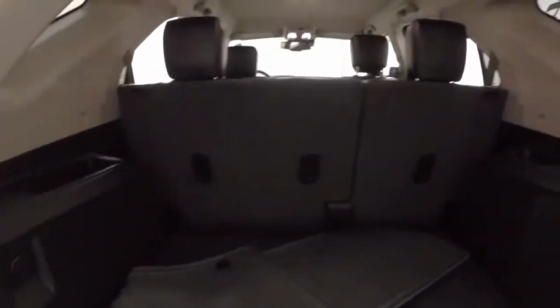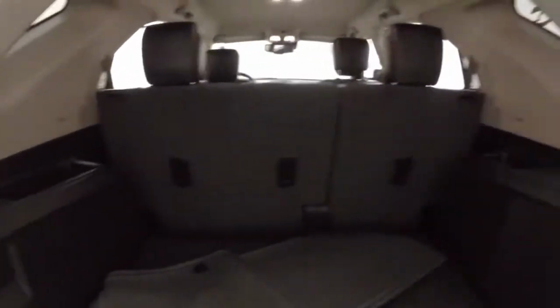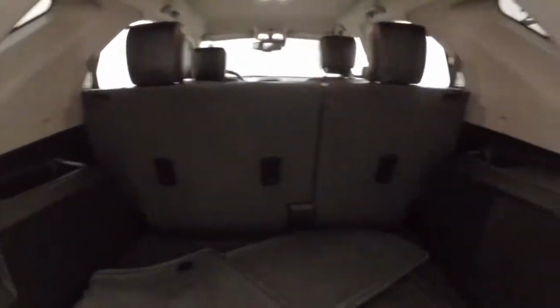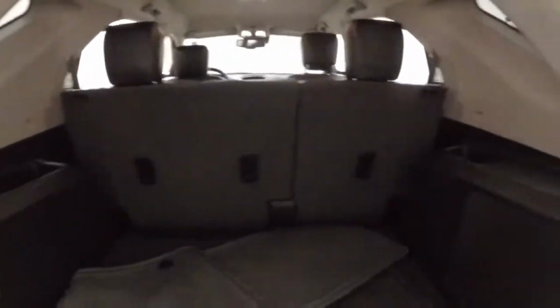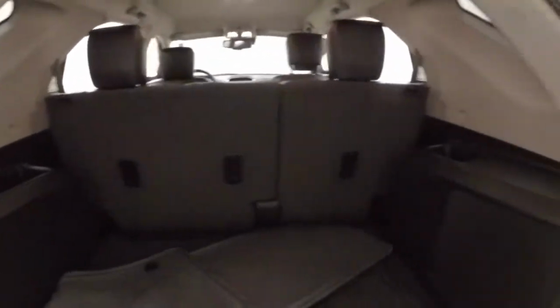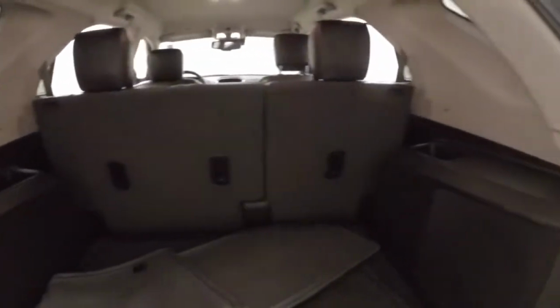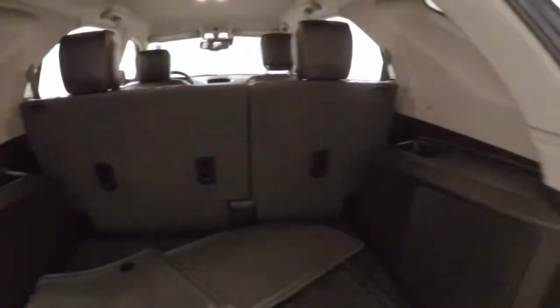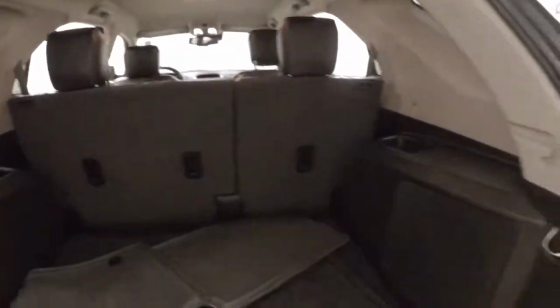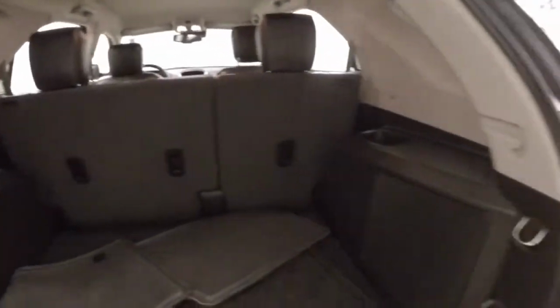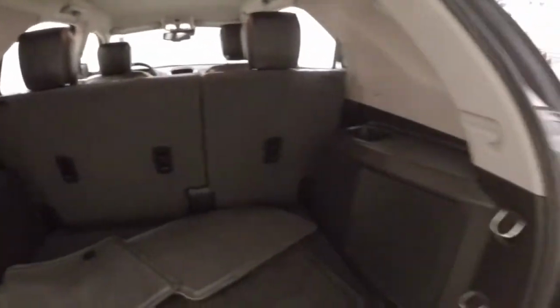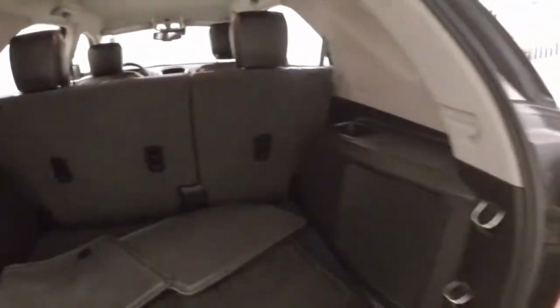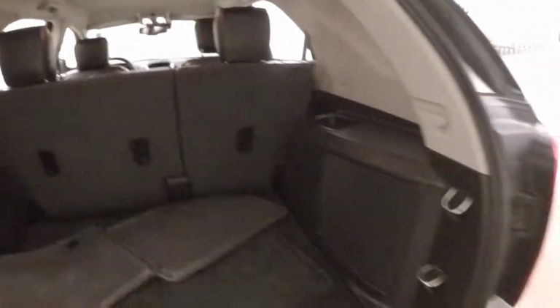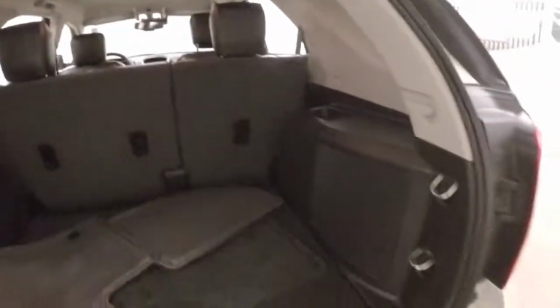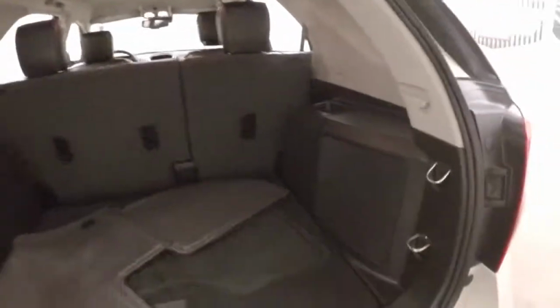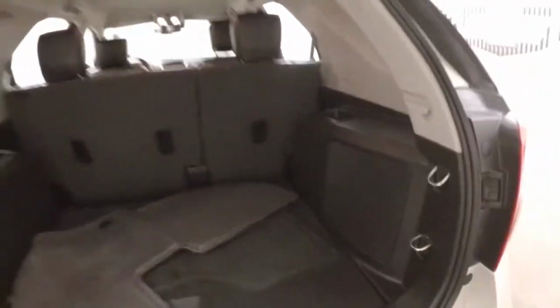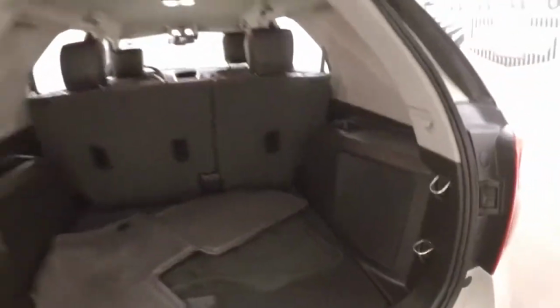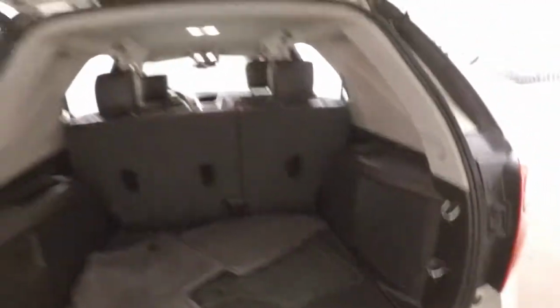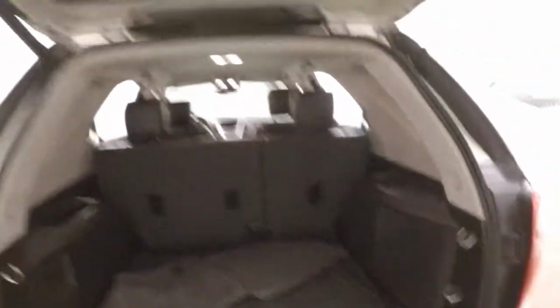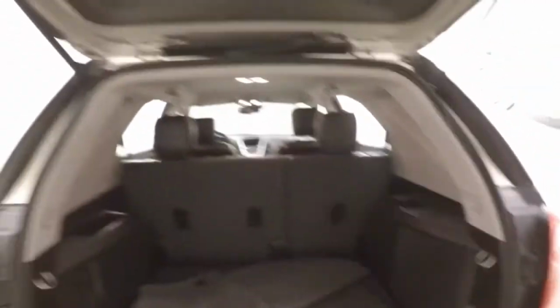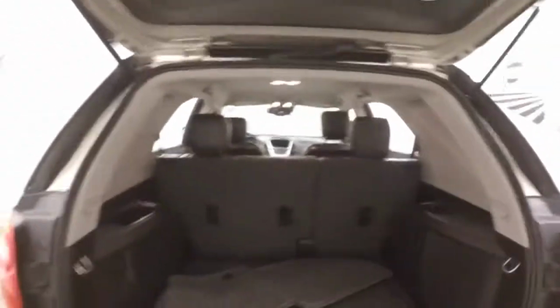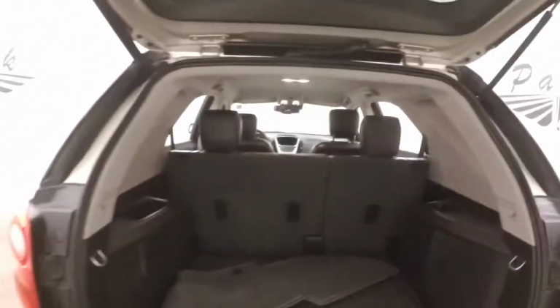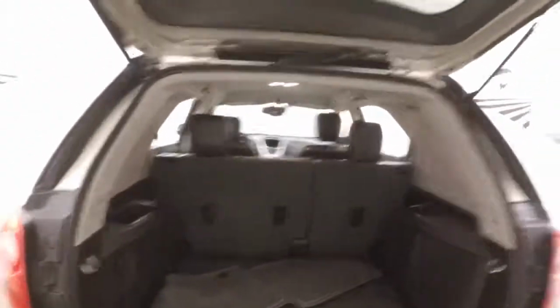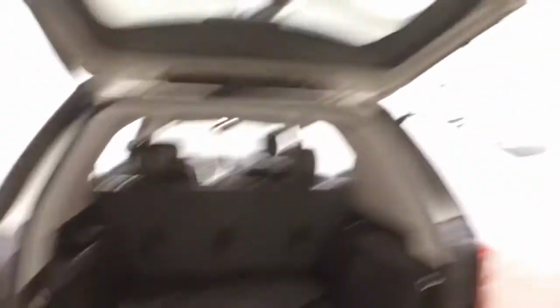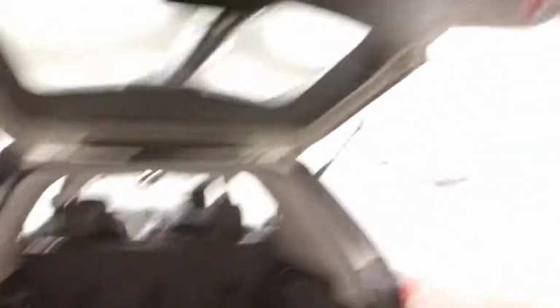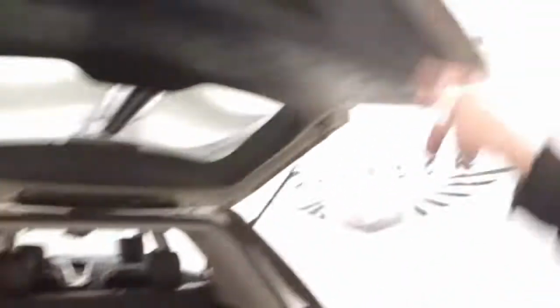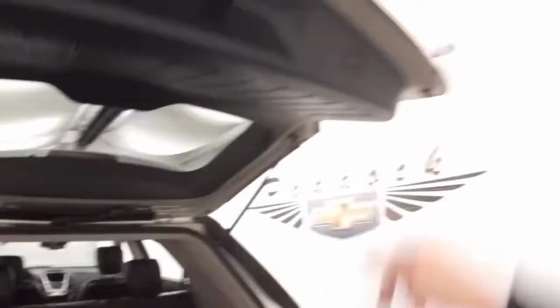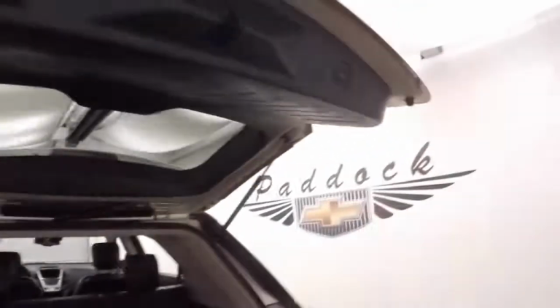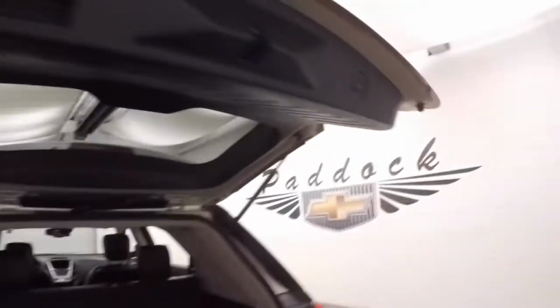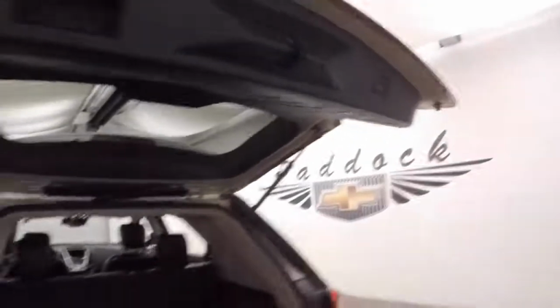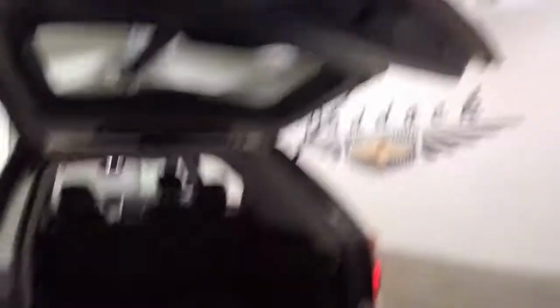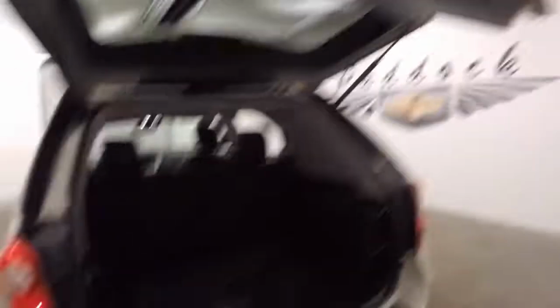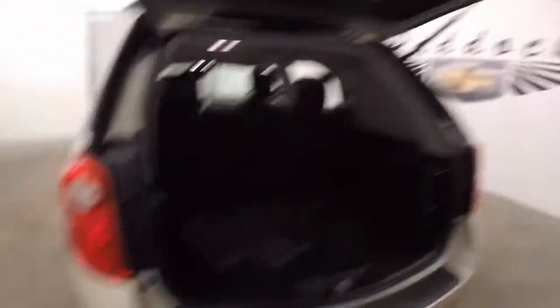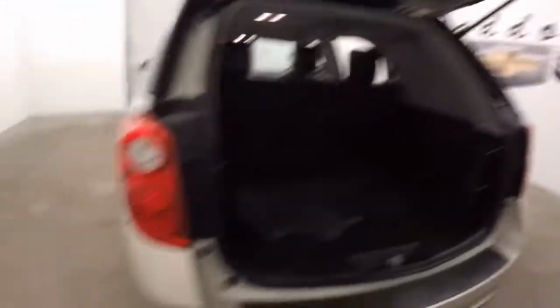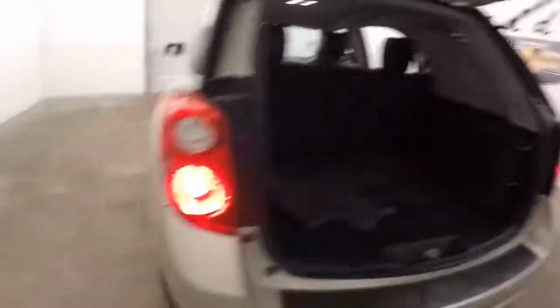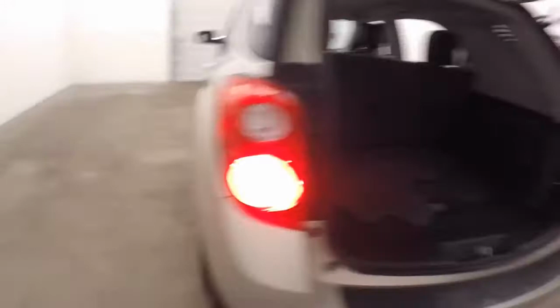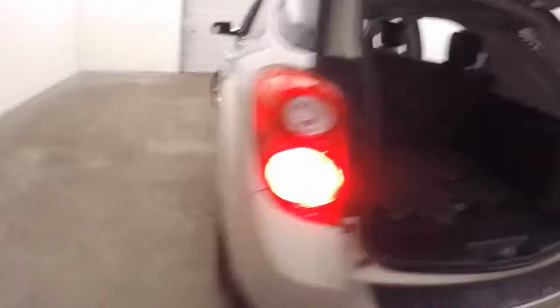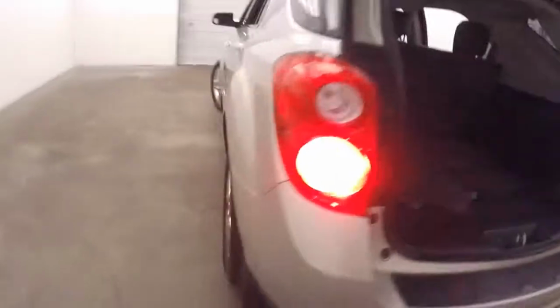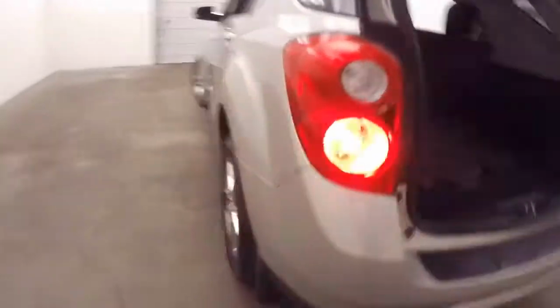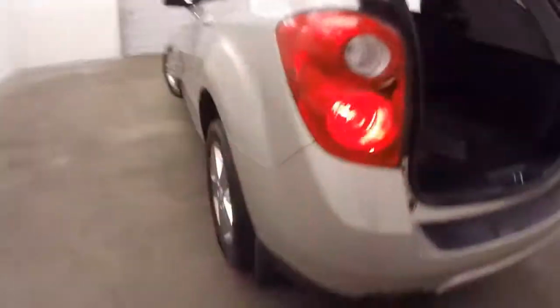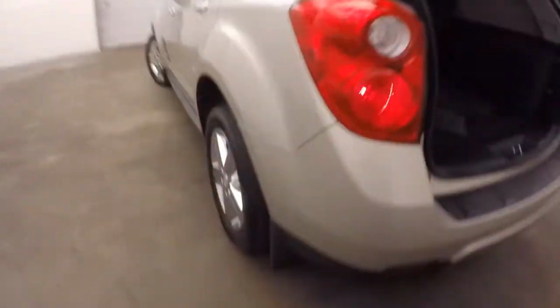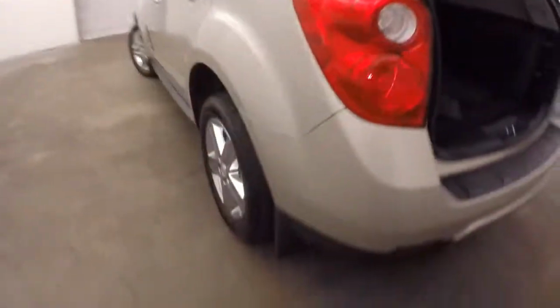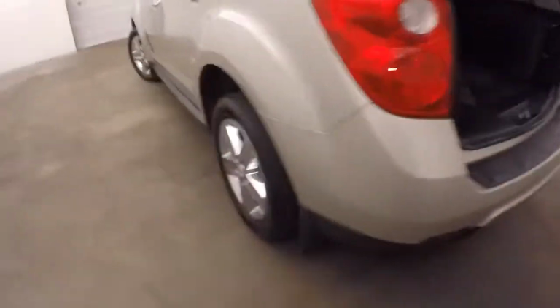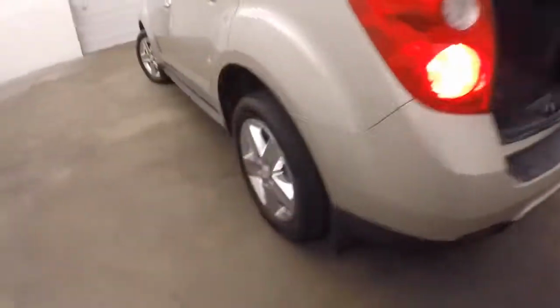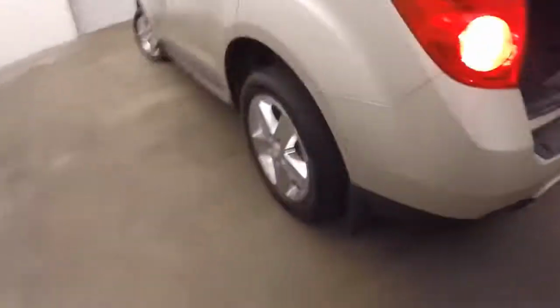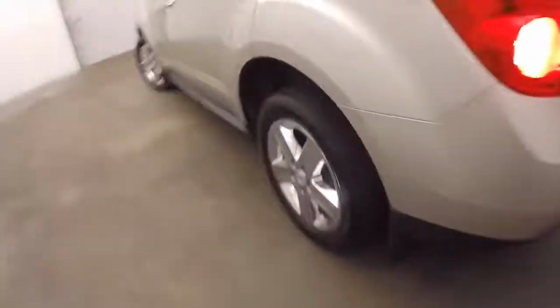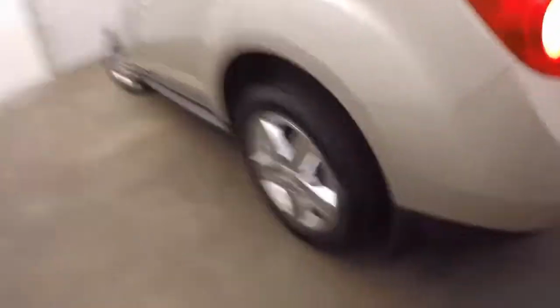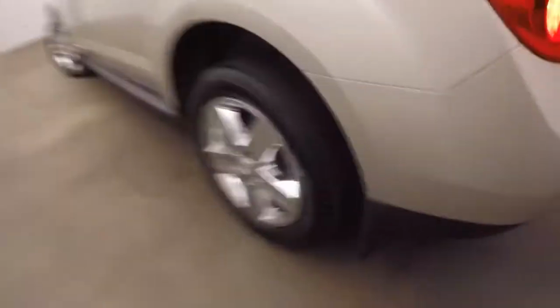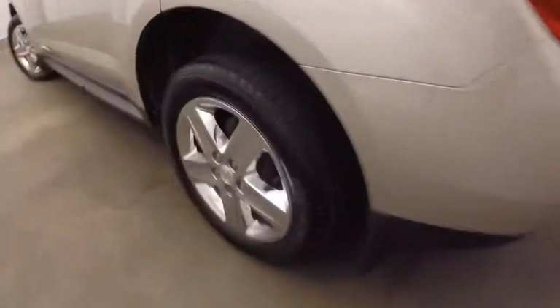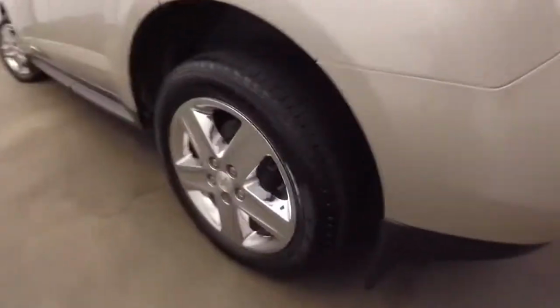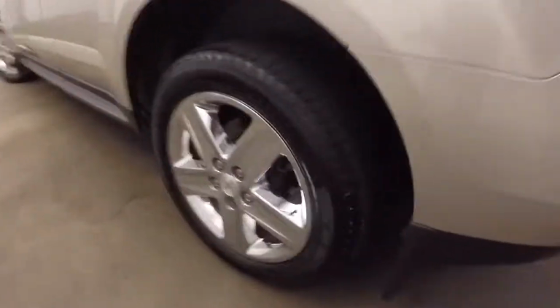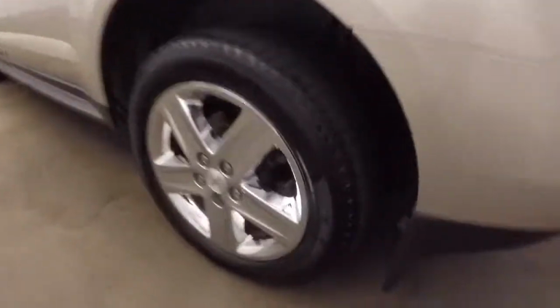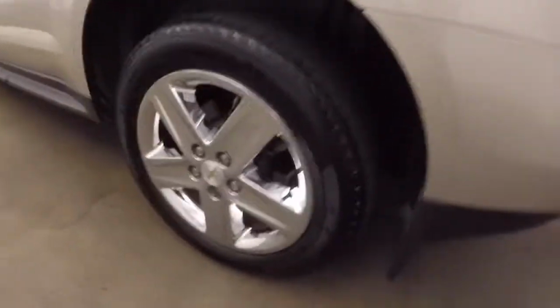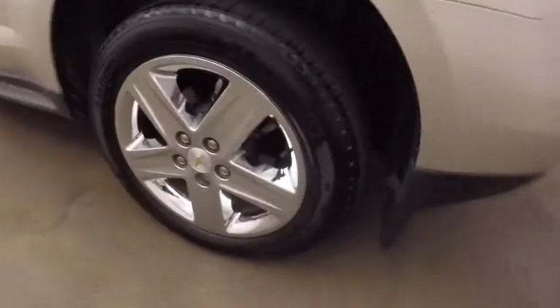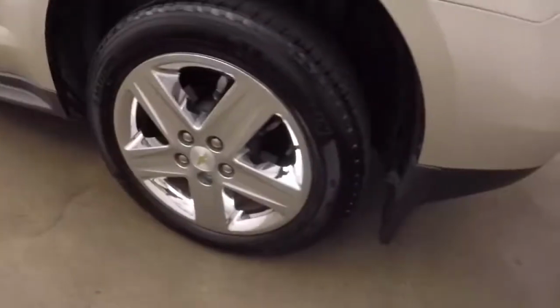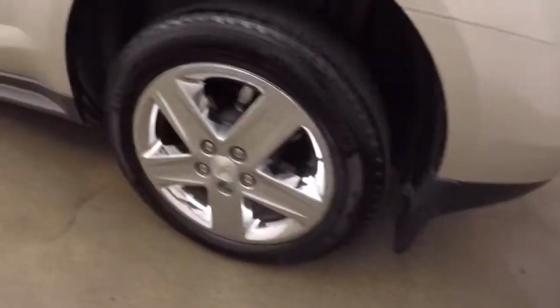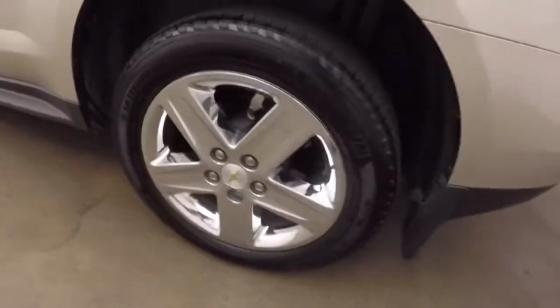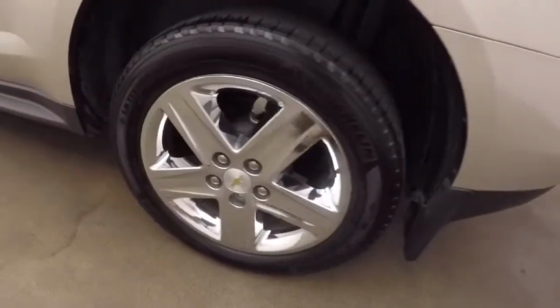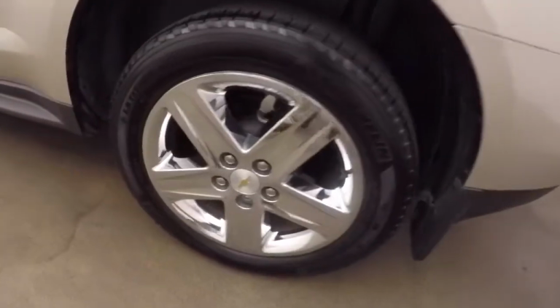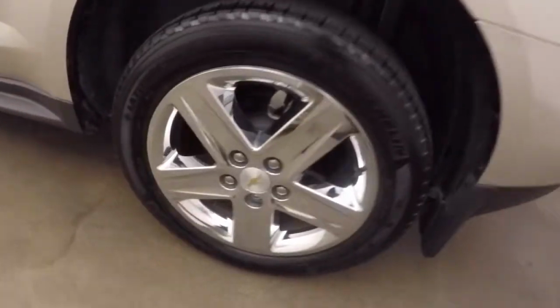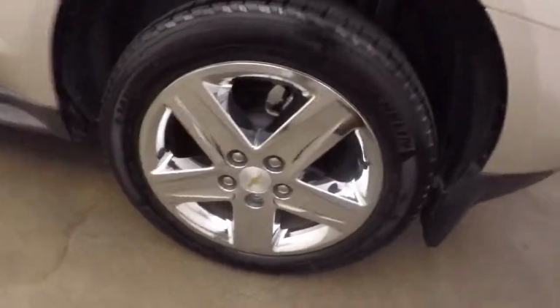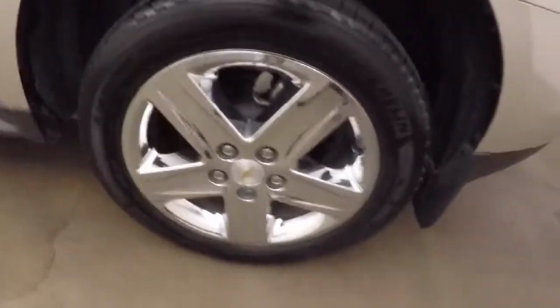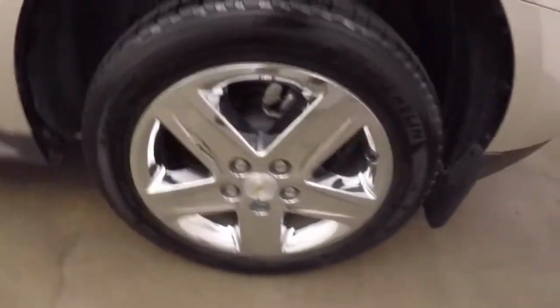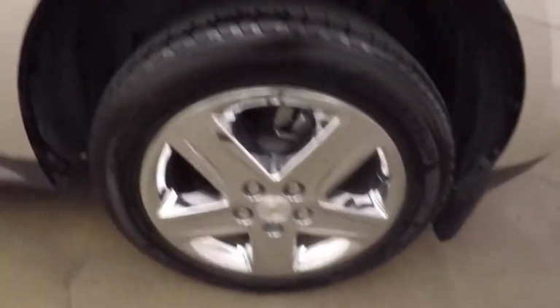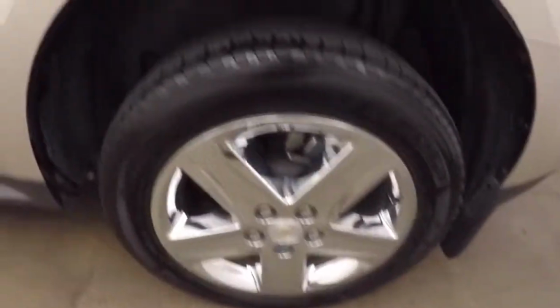Plenty of cargo space. Press the button, walk away — chrome wheels.